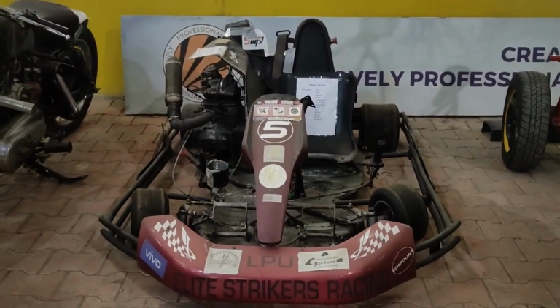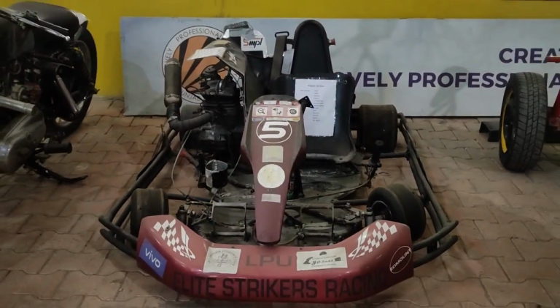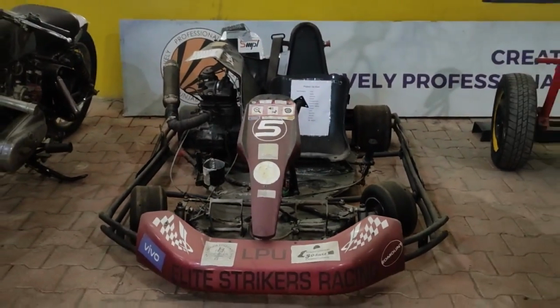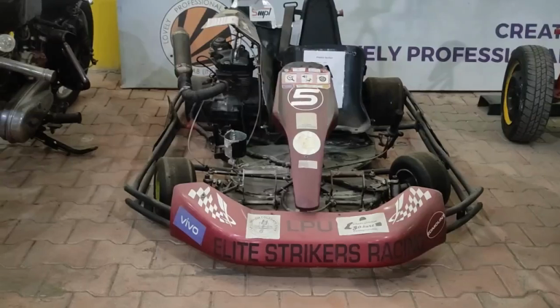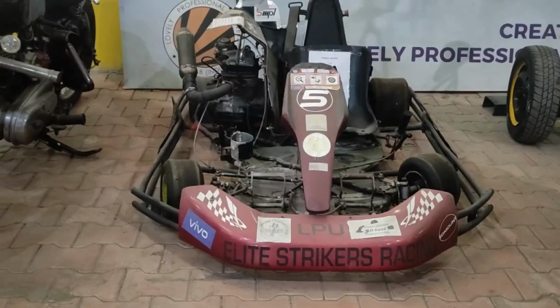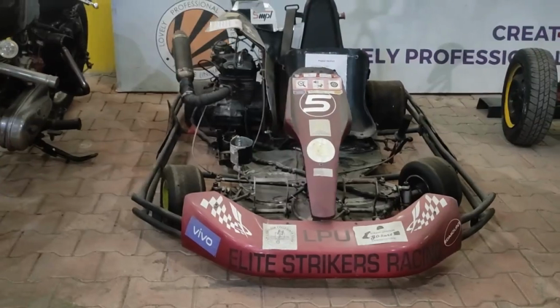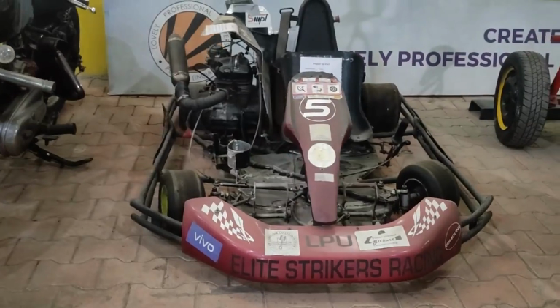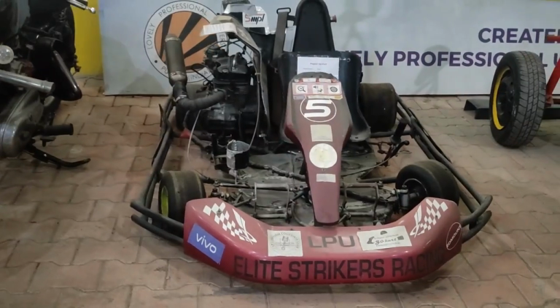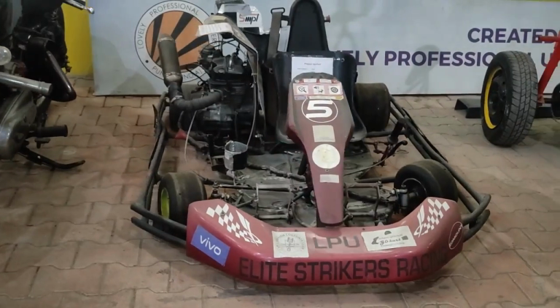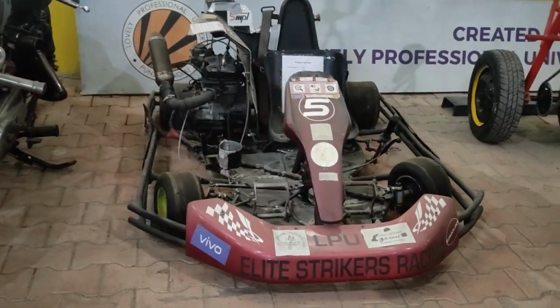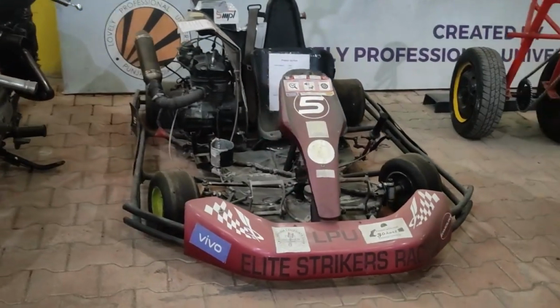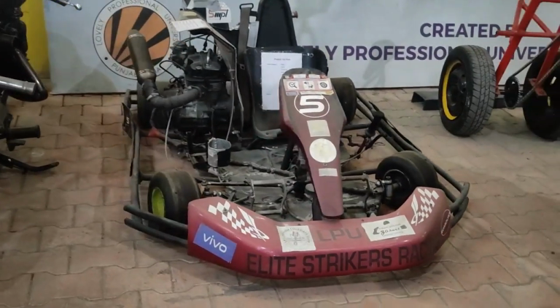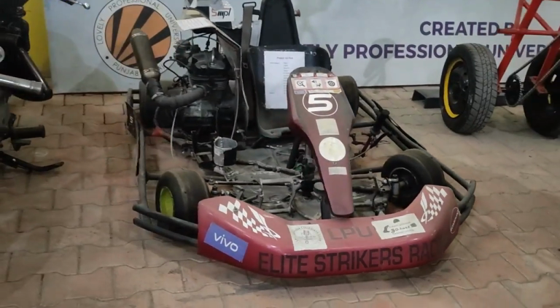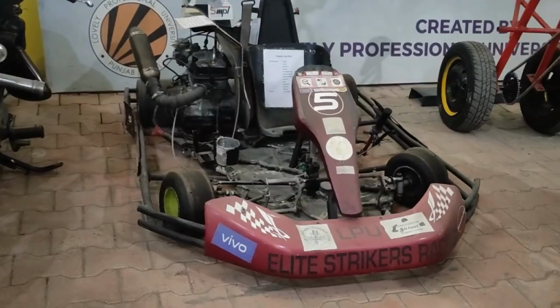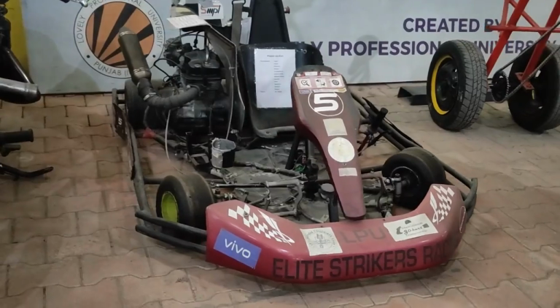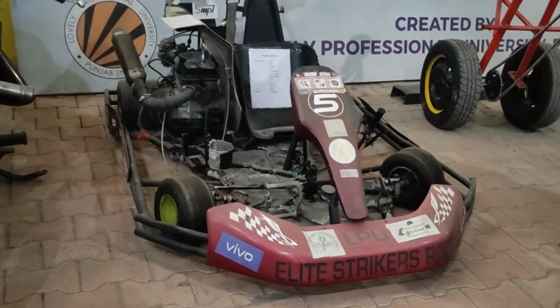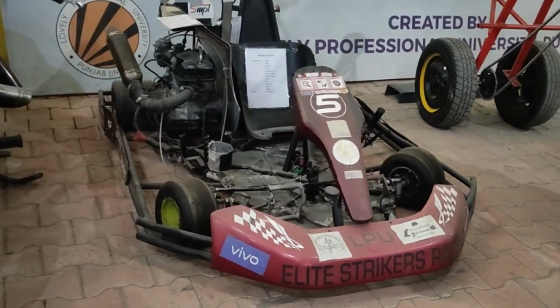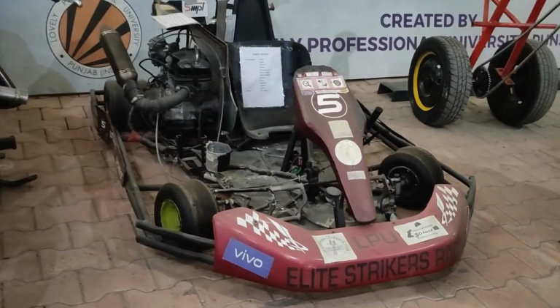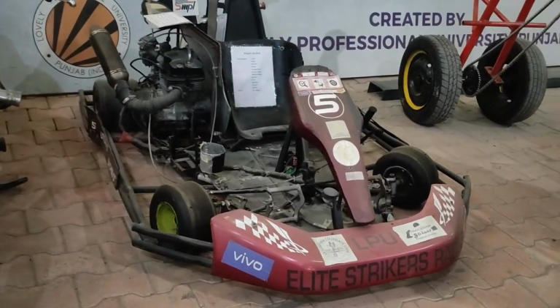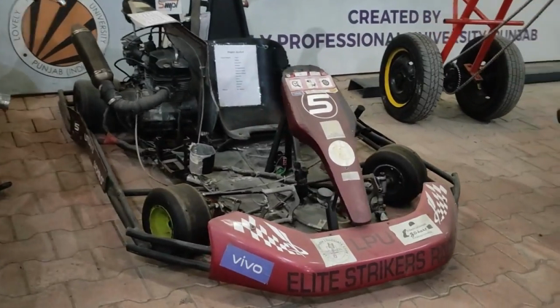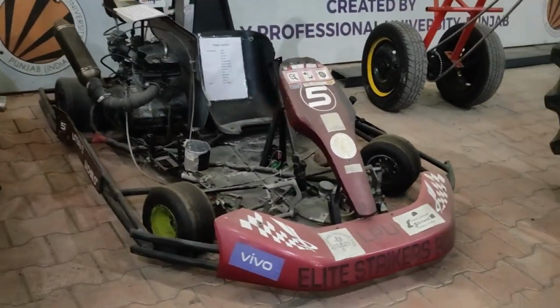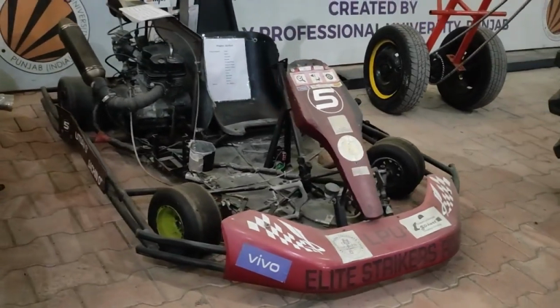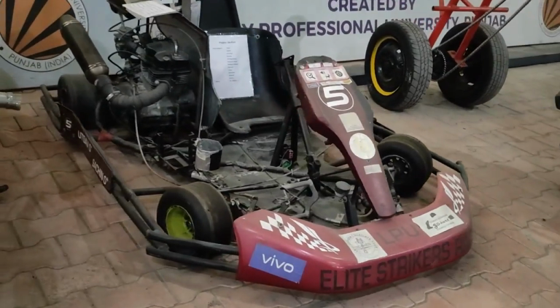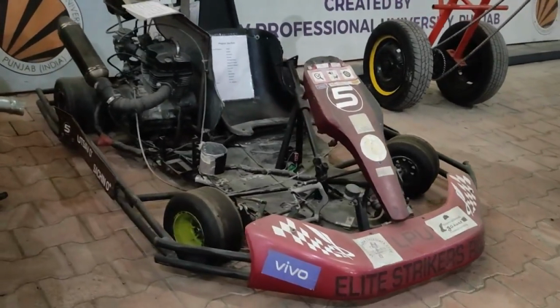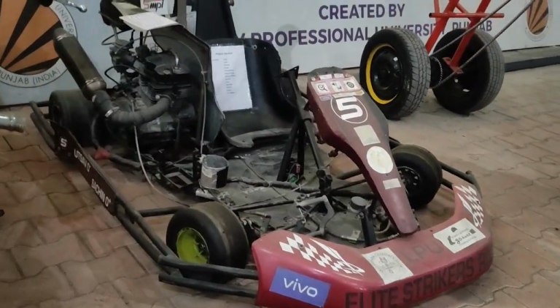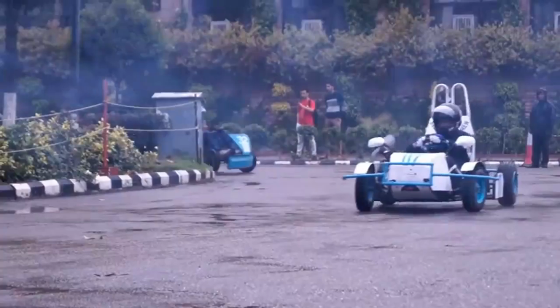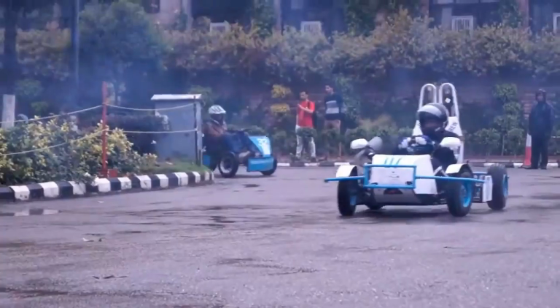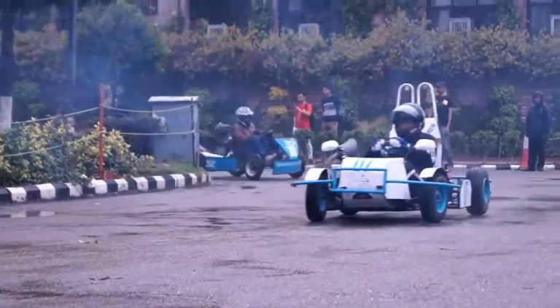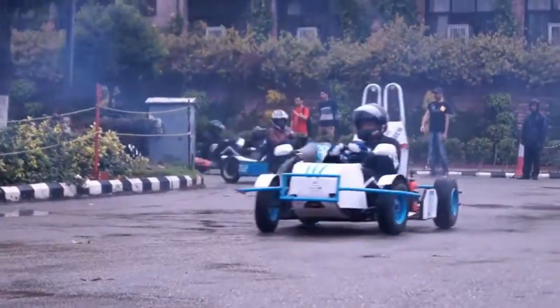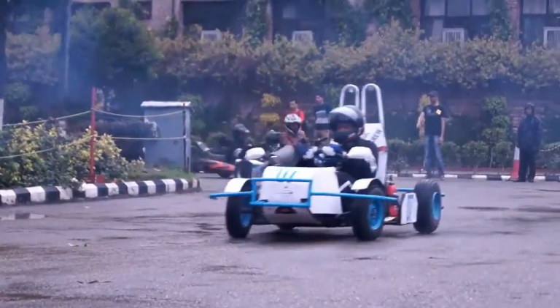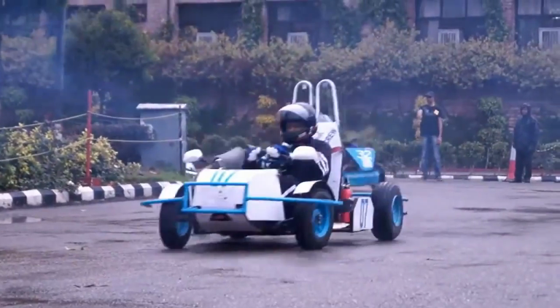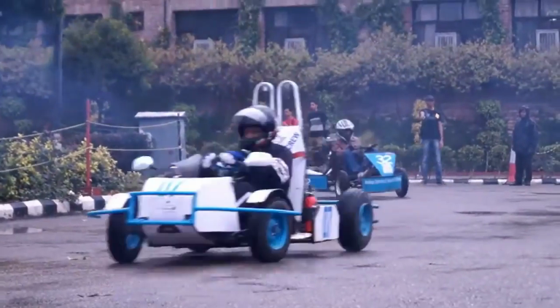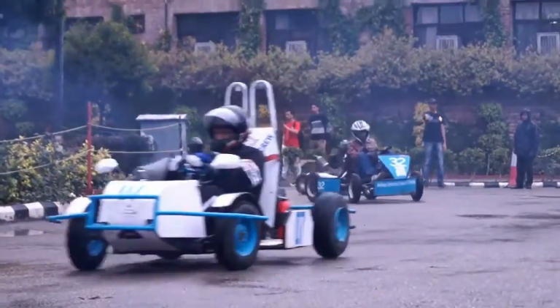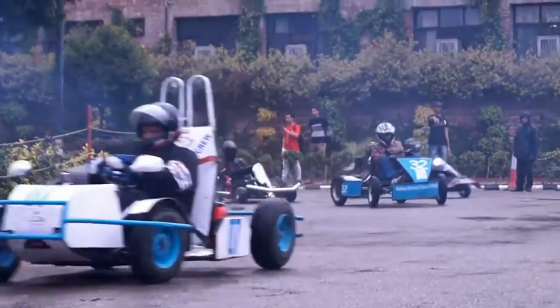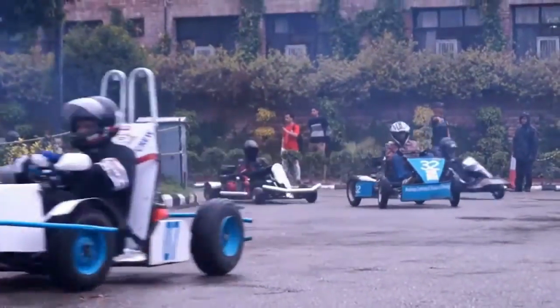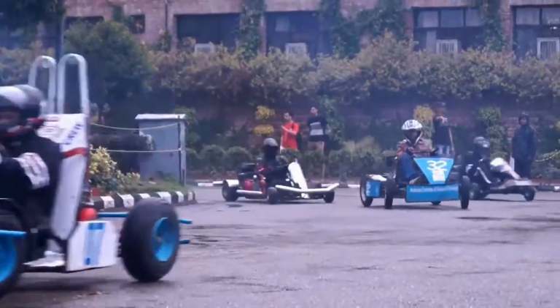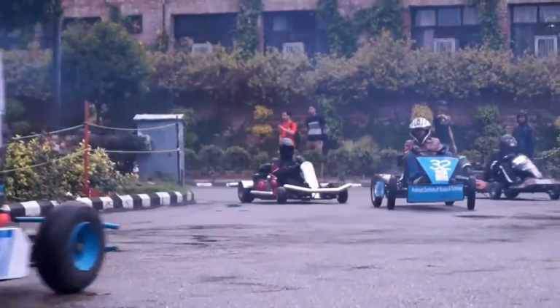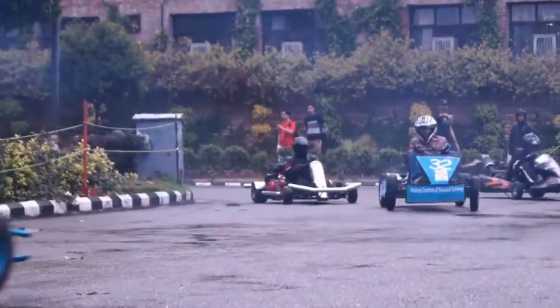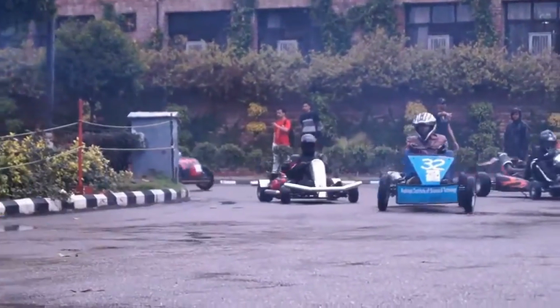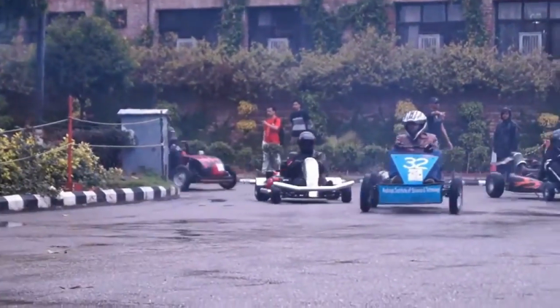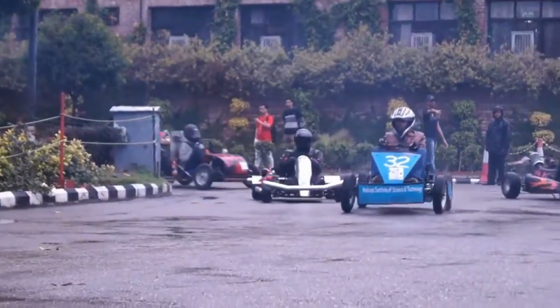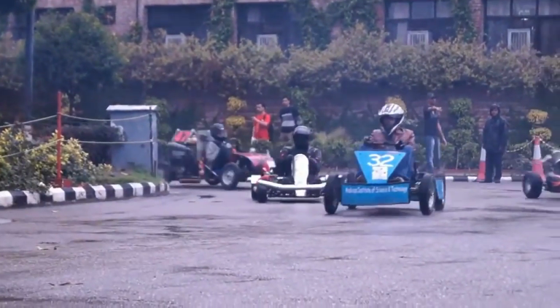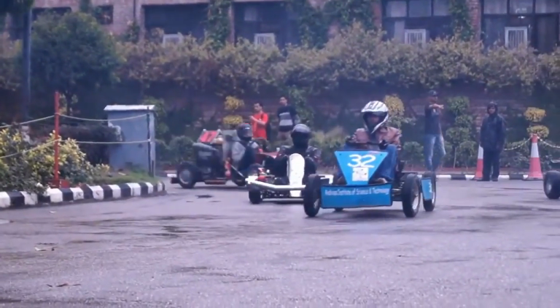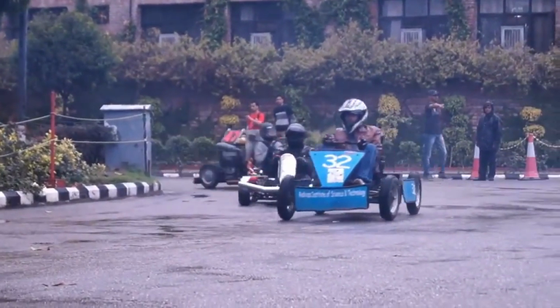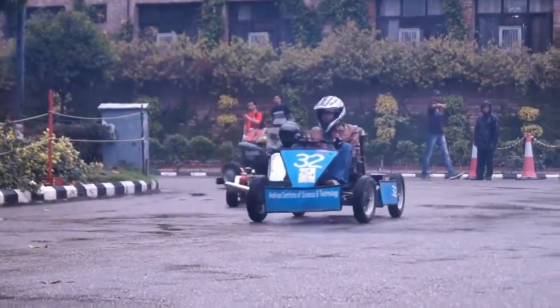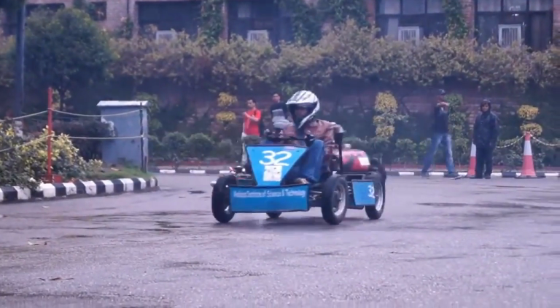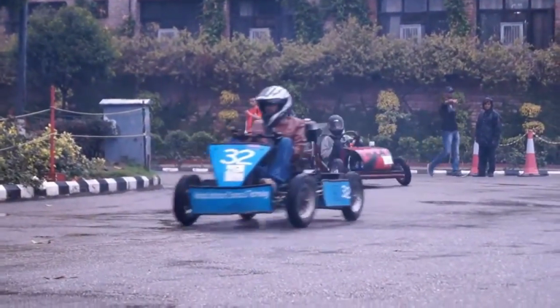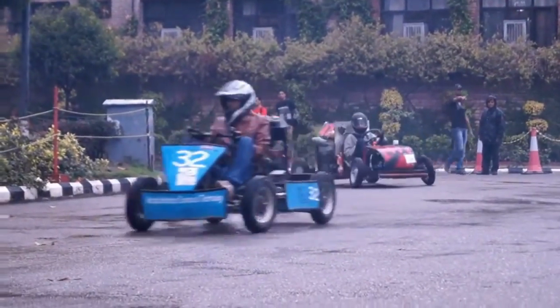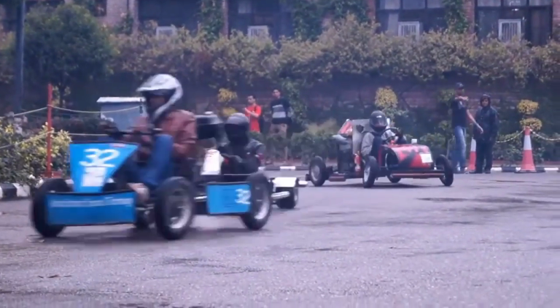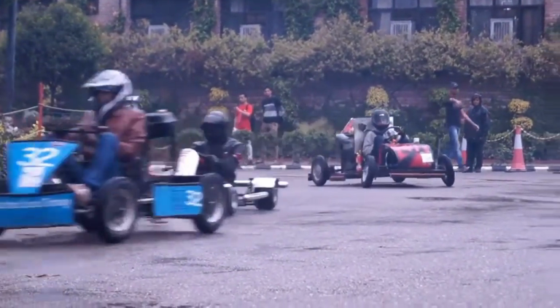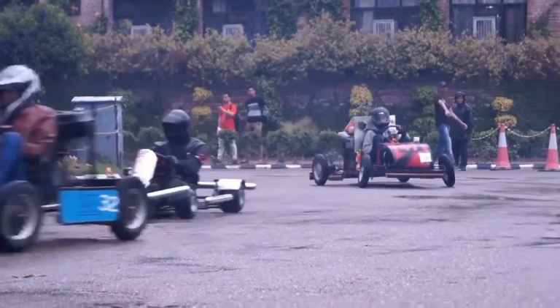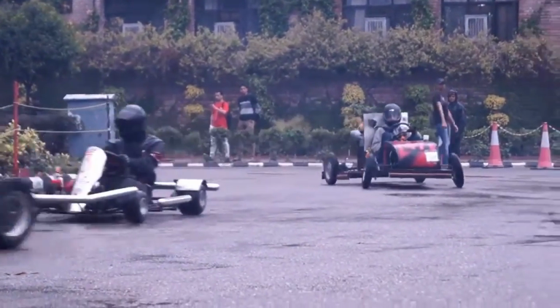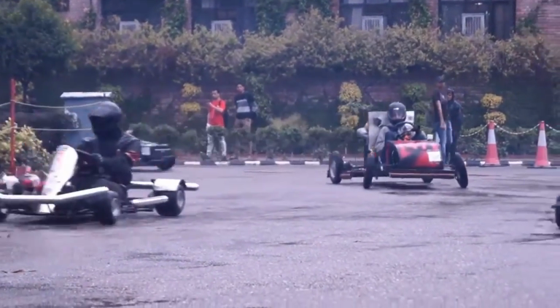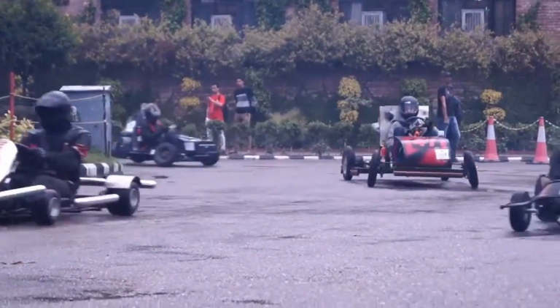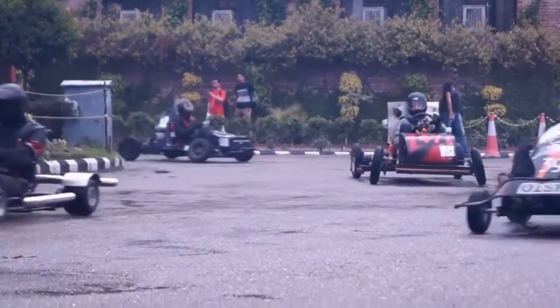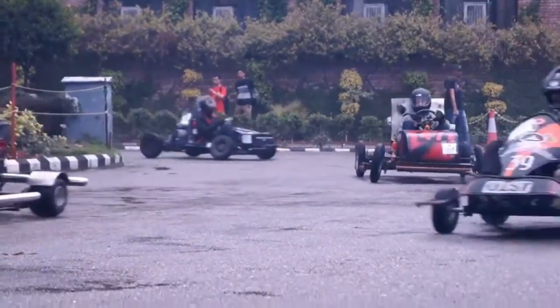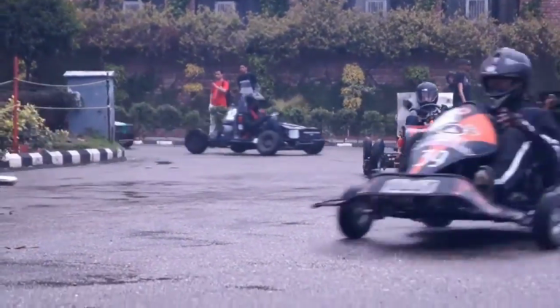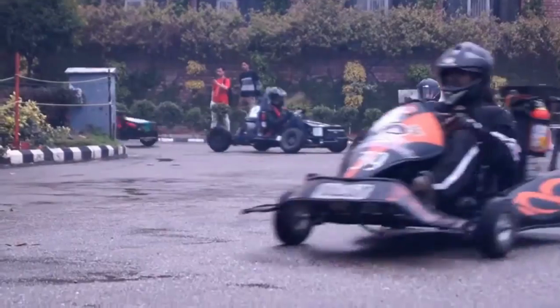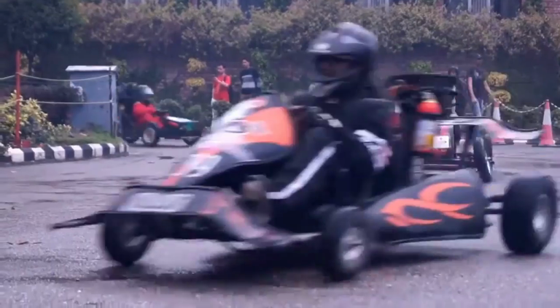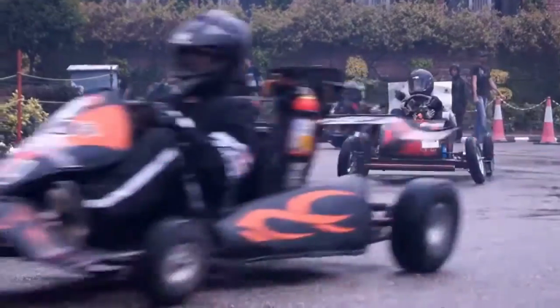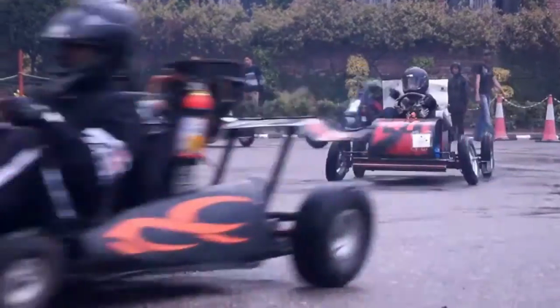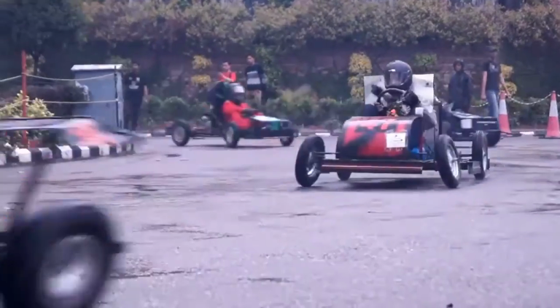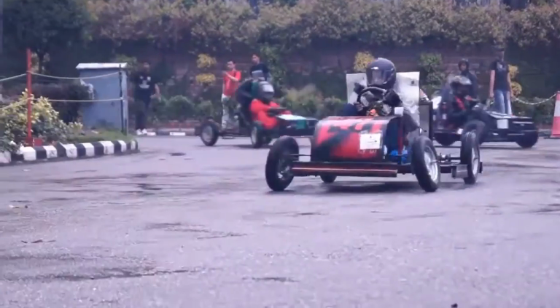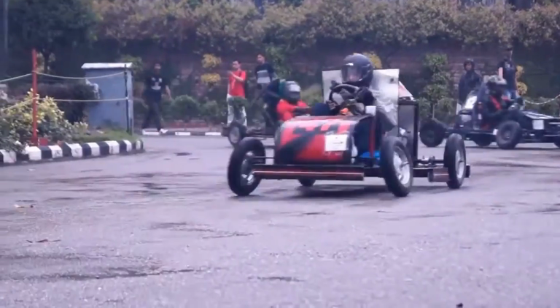LPU organizes a go-kart race and you can see the beautifully designed cars which the participants use in the wonderful race.